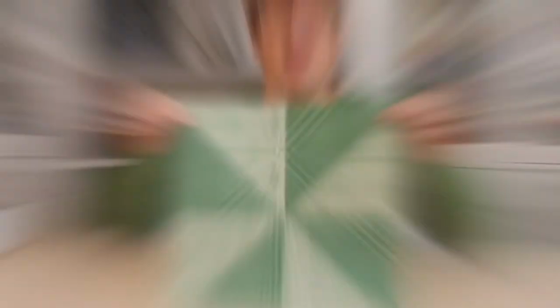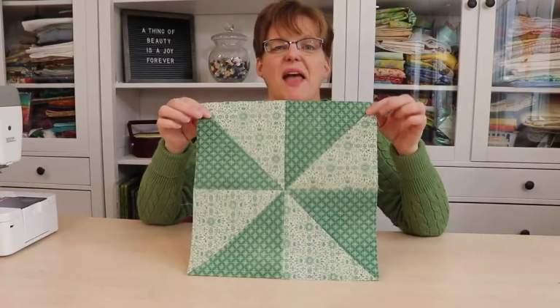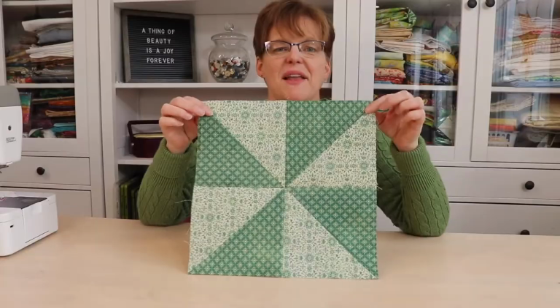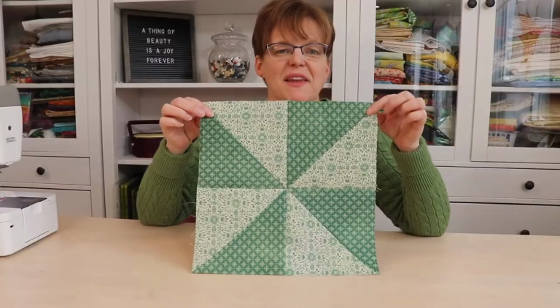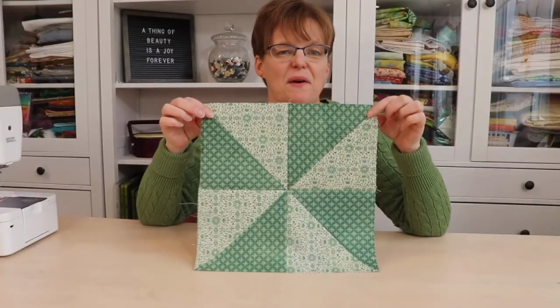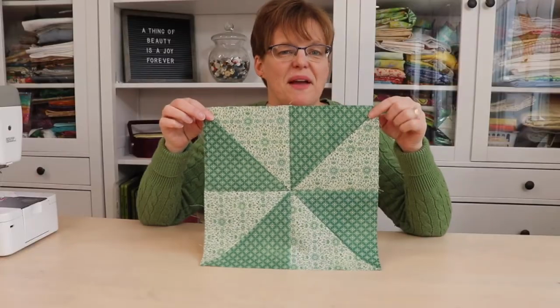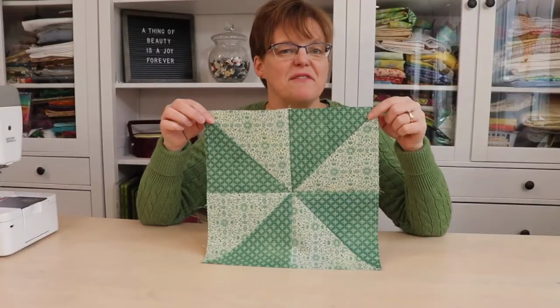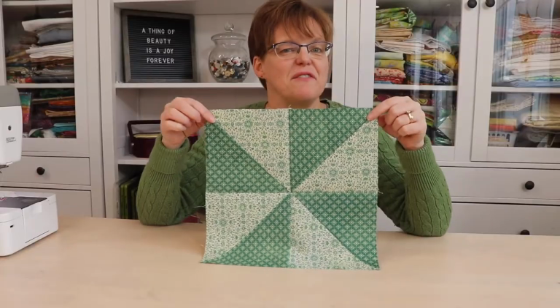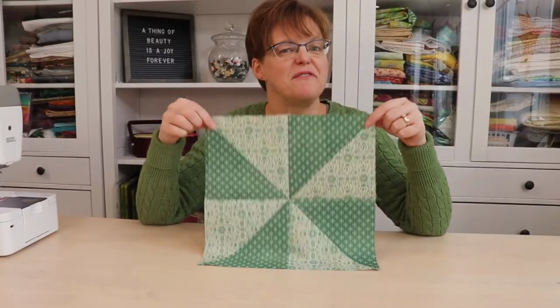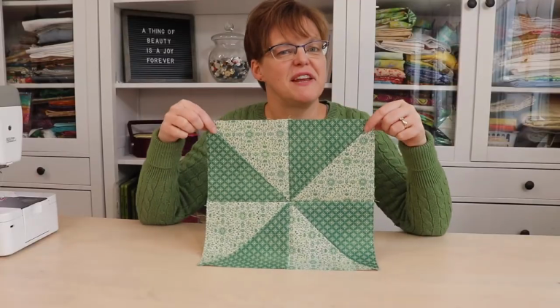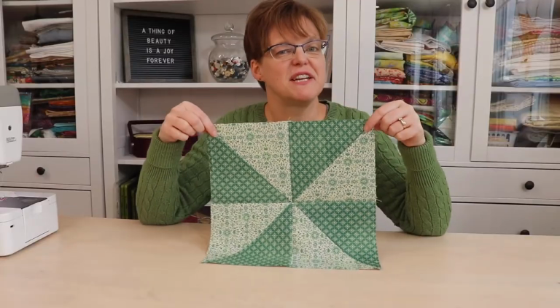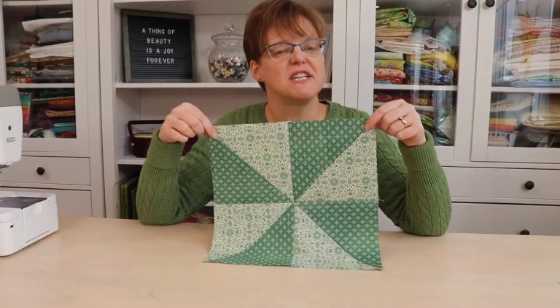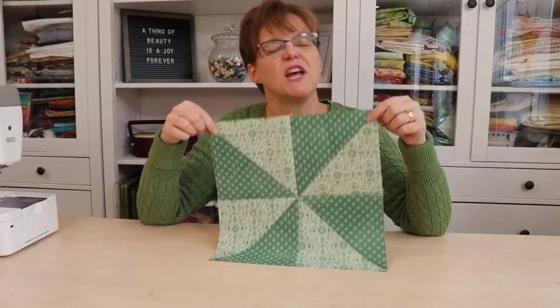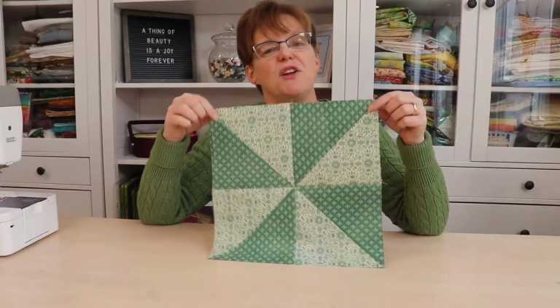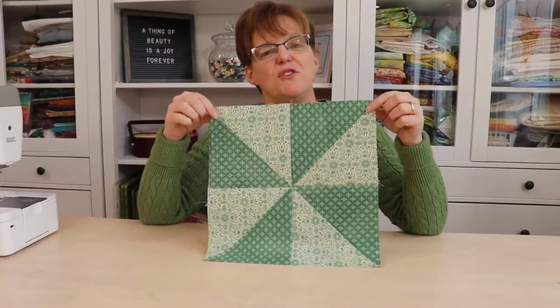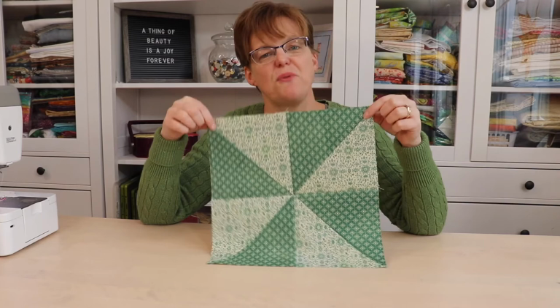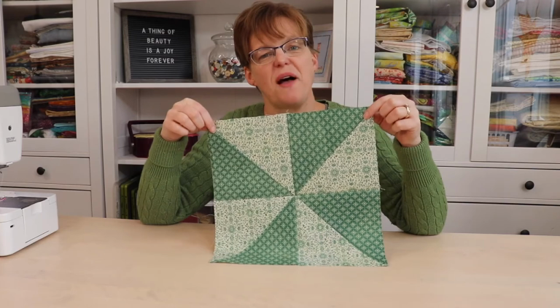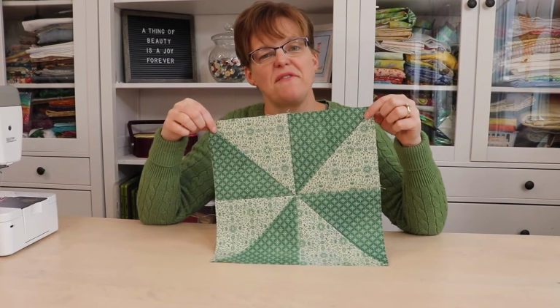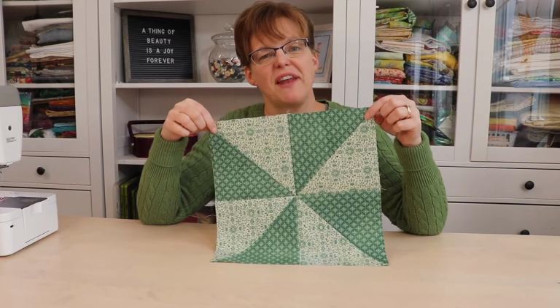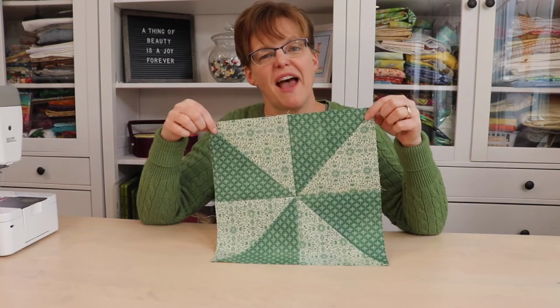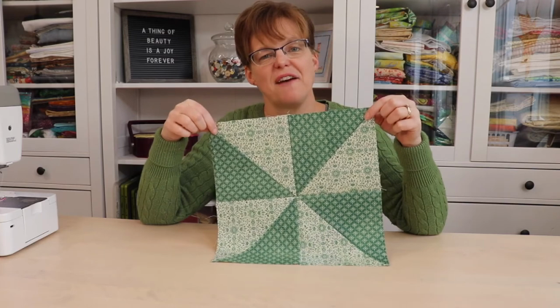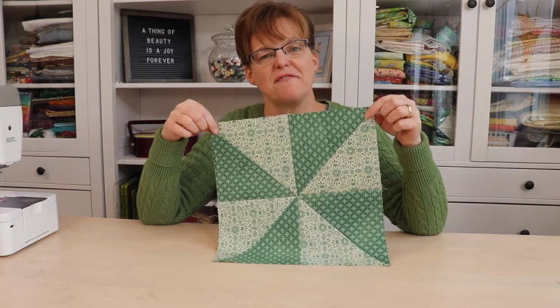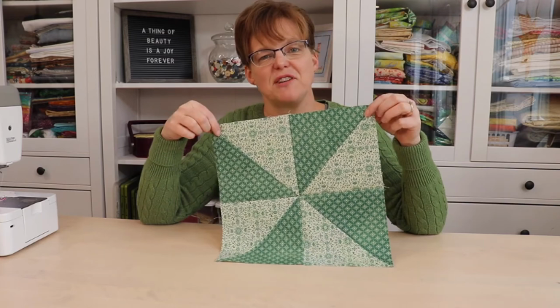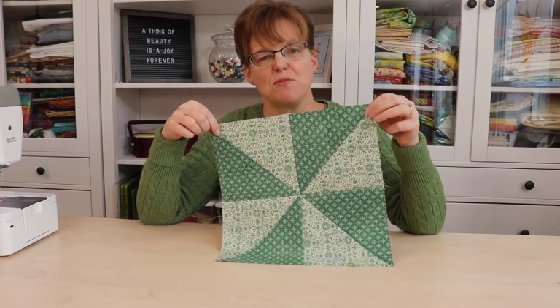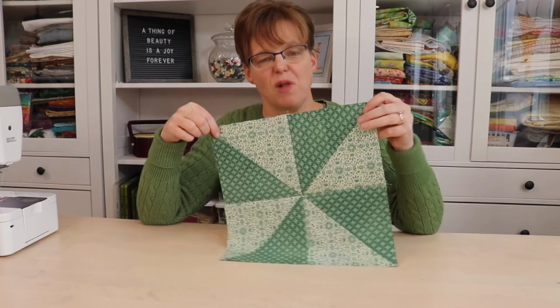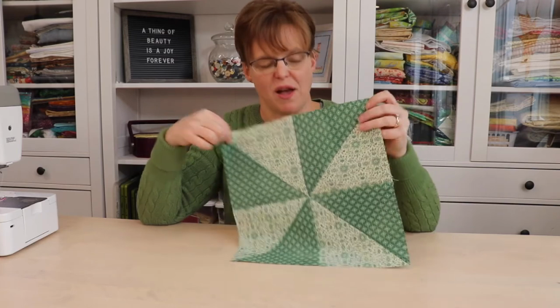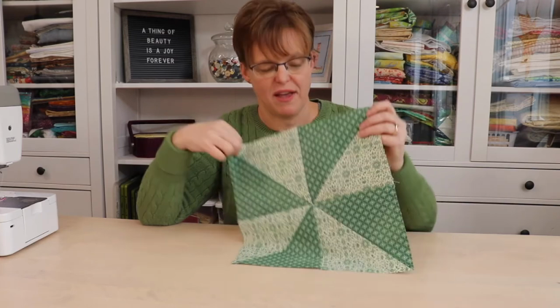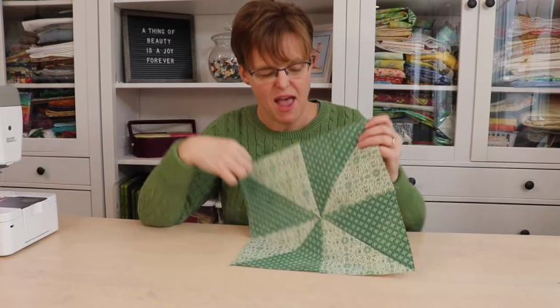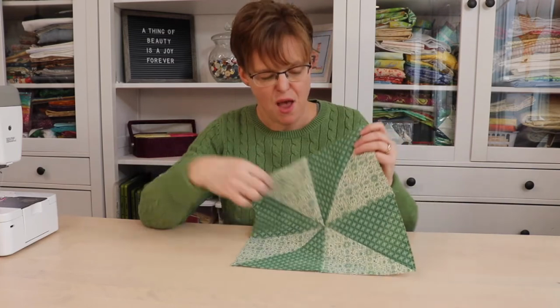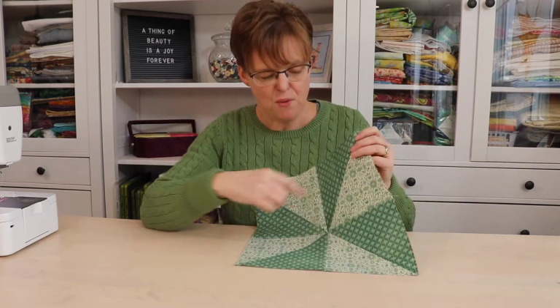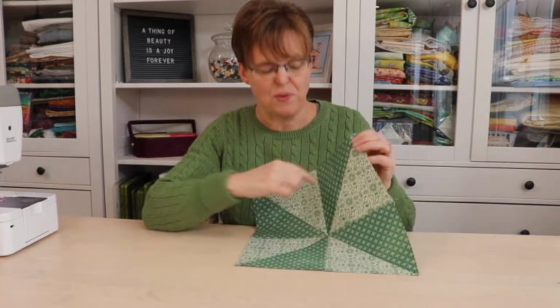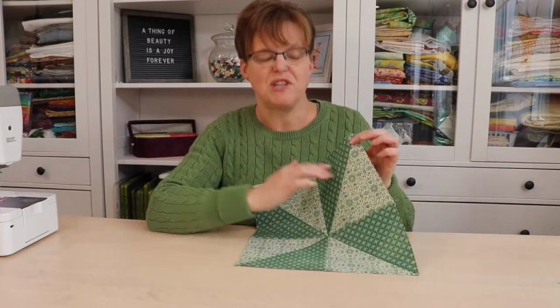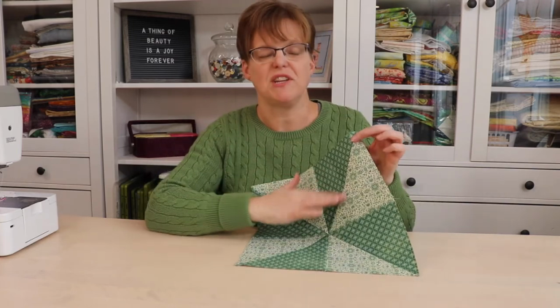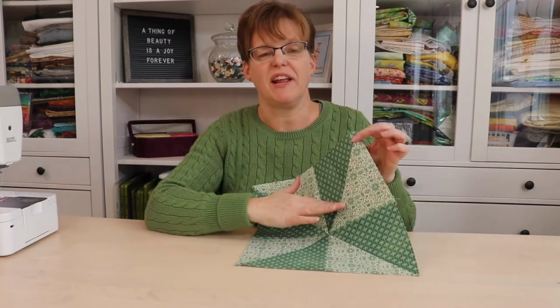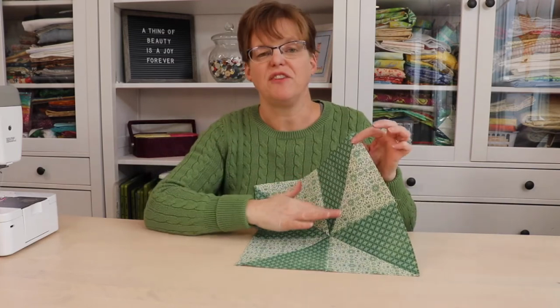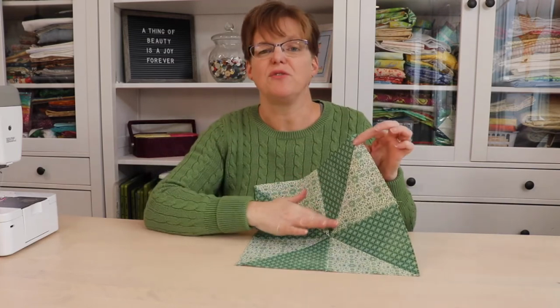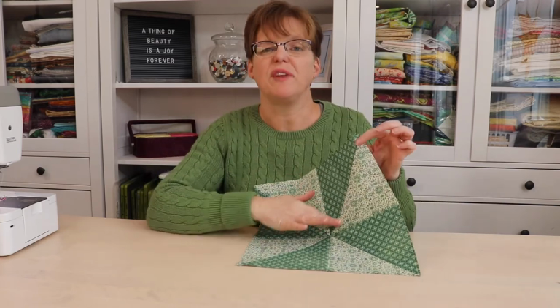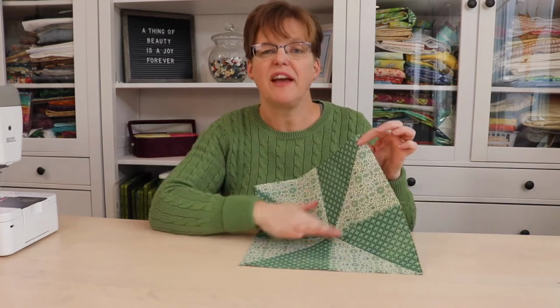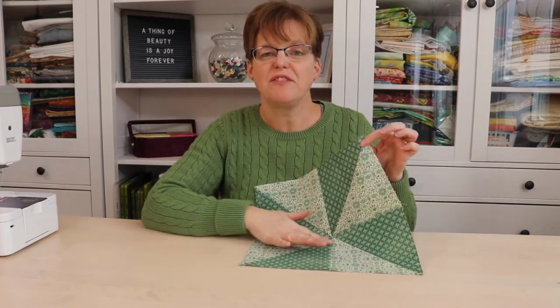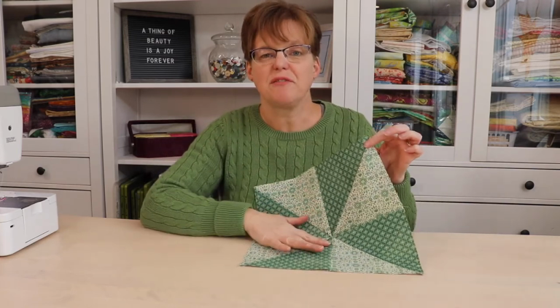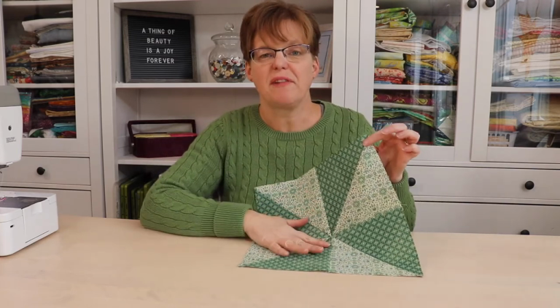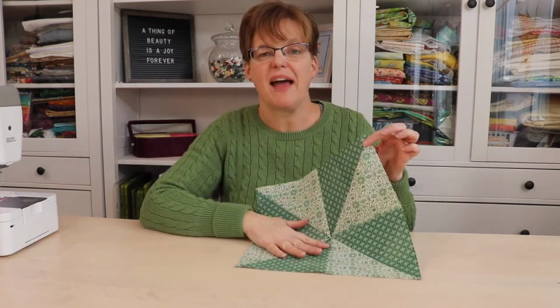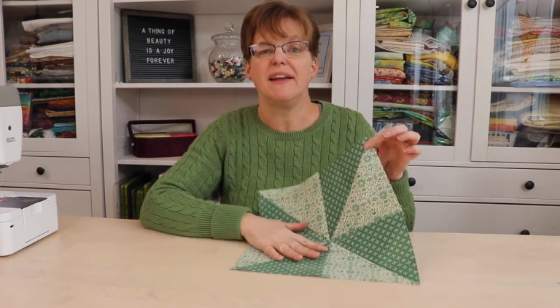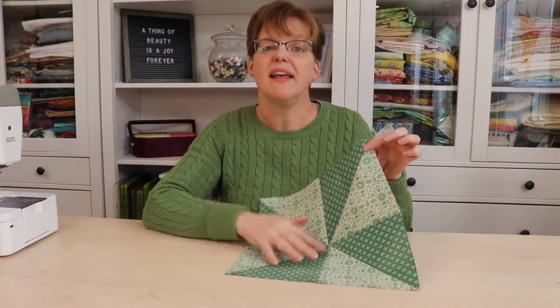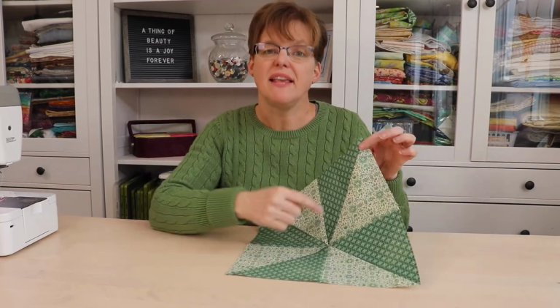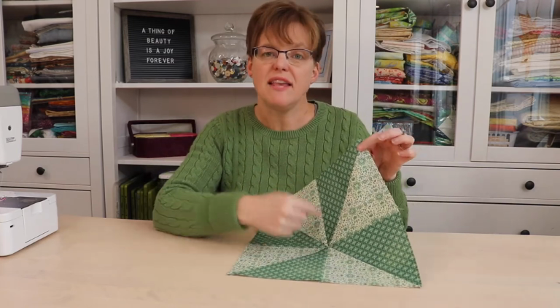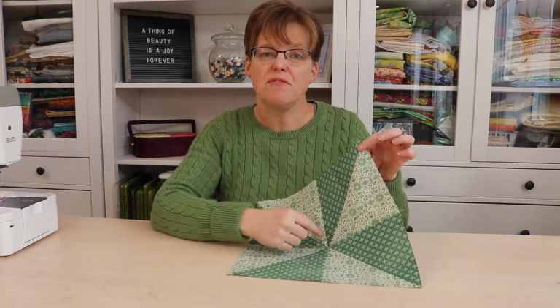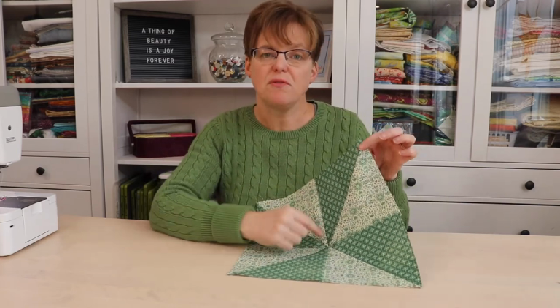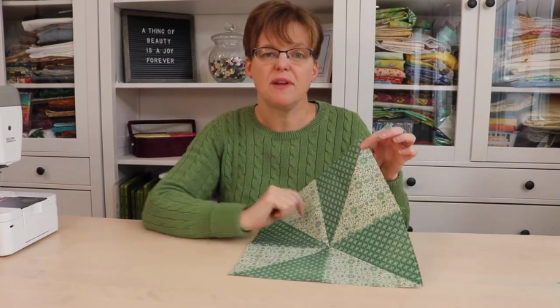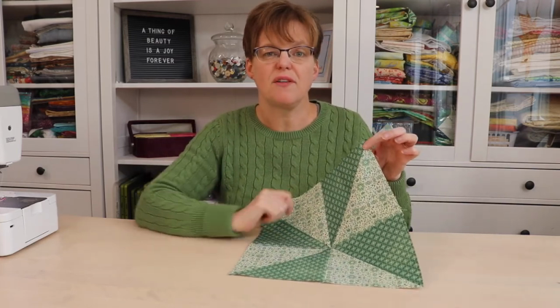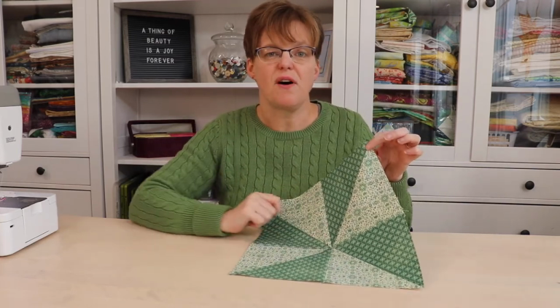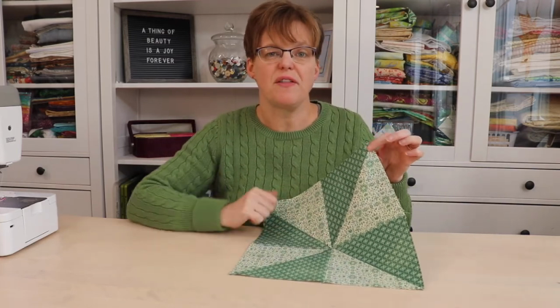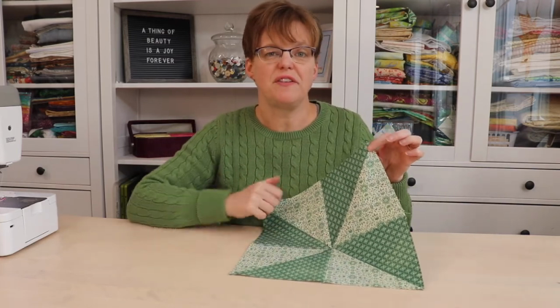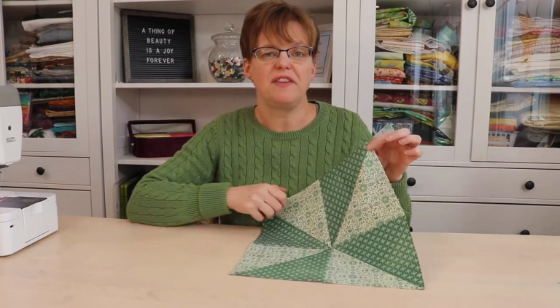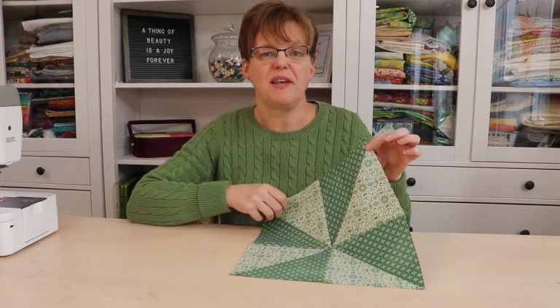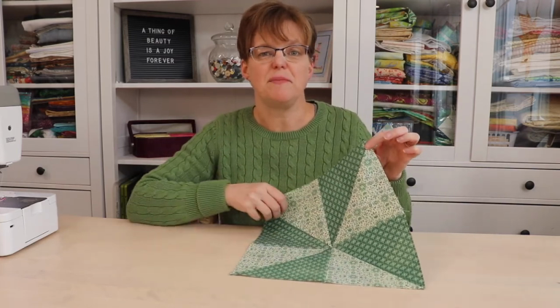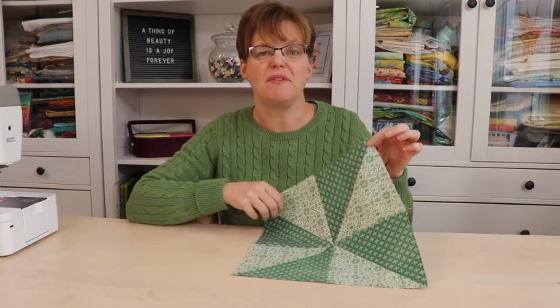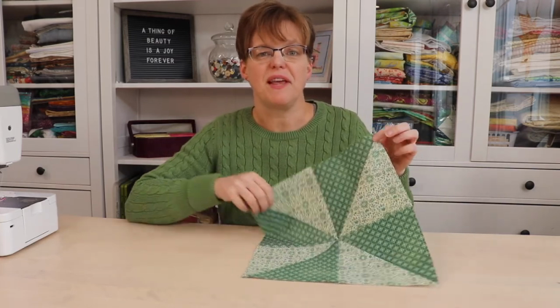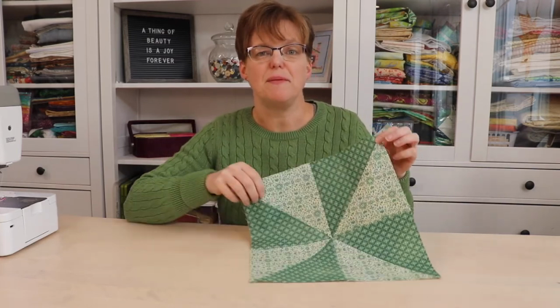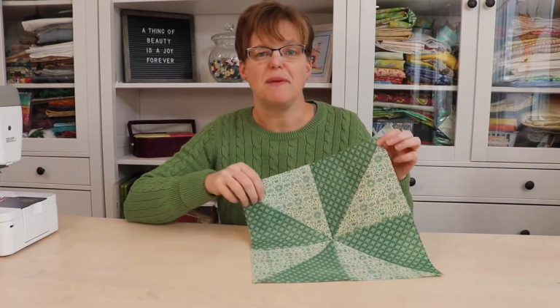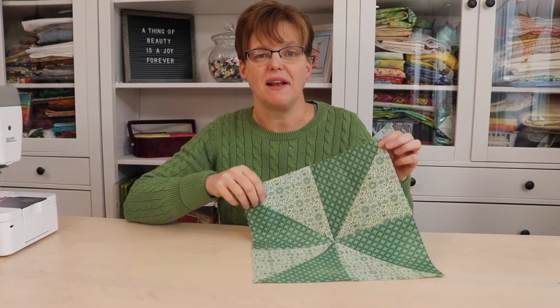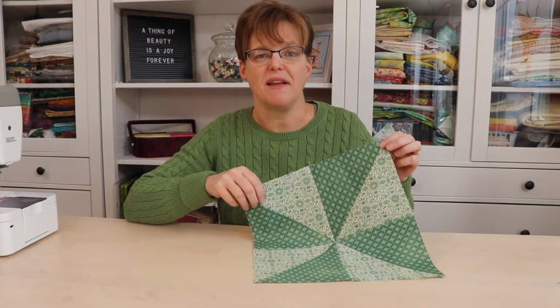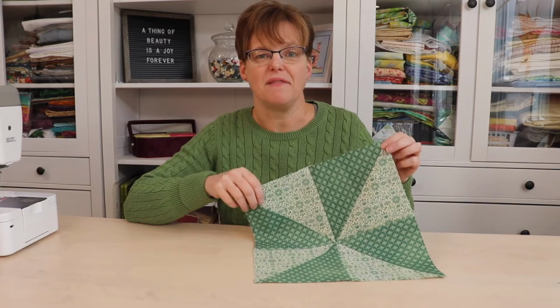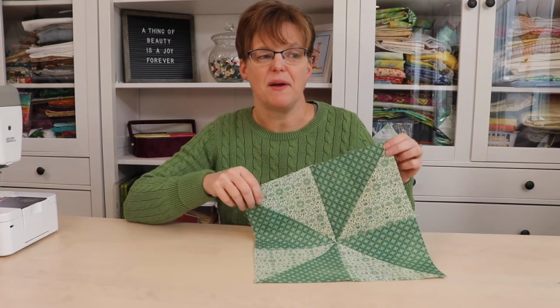Now we have a finished 12.5-inch block which lays nice and flat, even with all the seams in the middle of it.